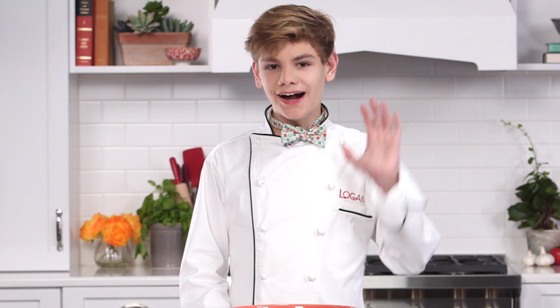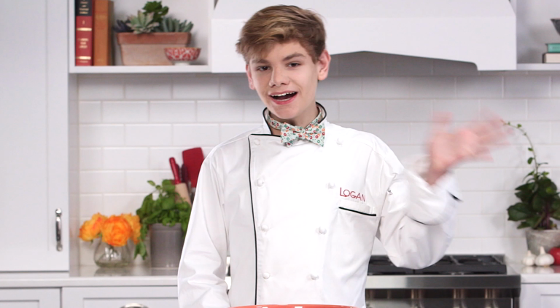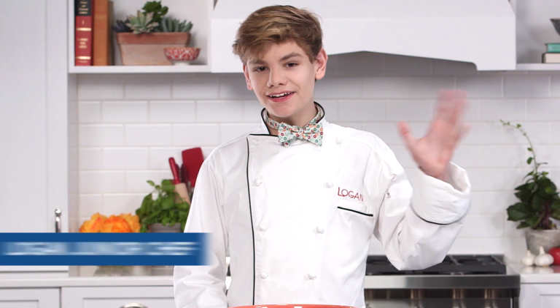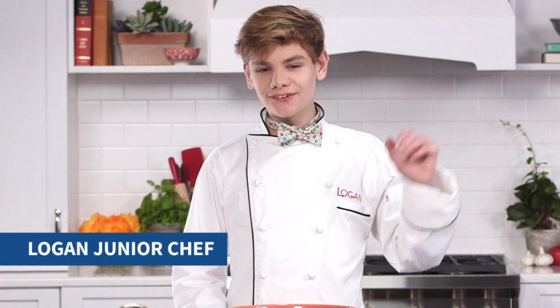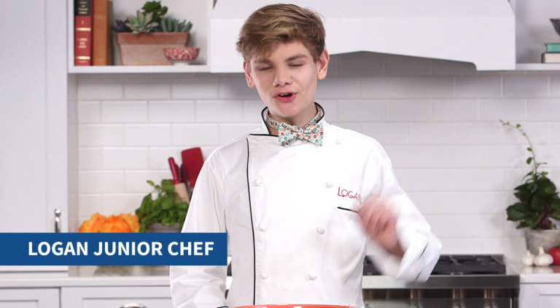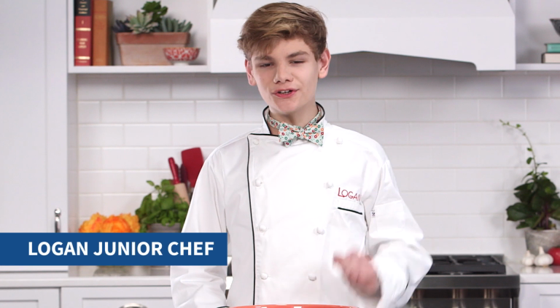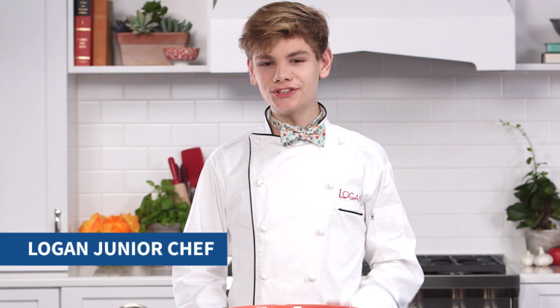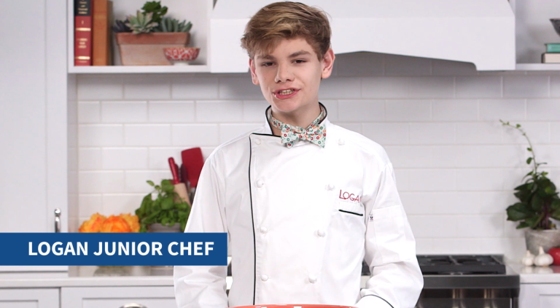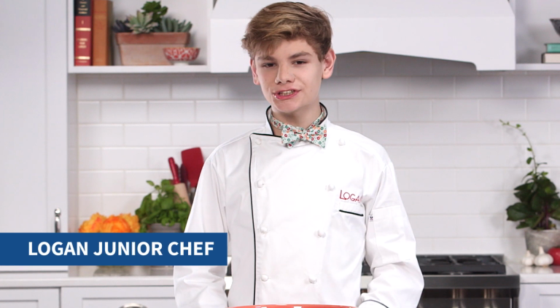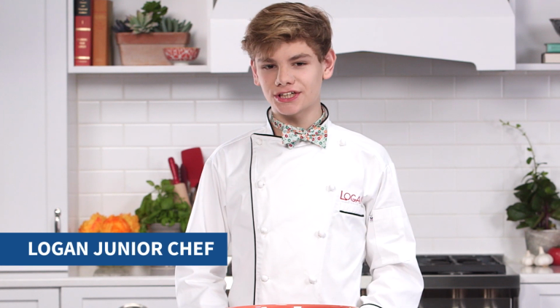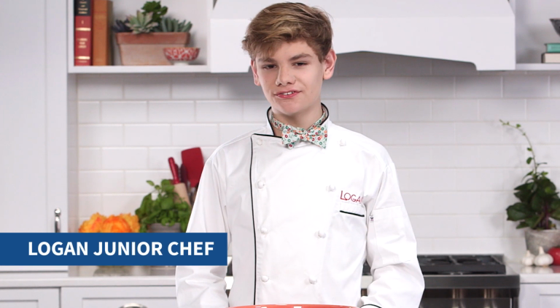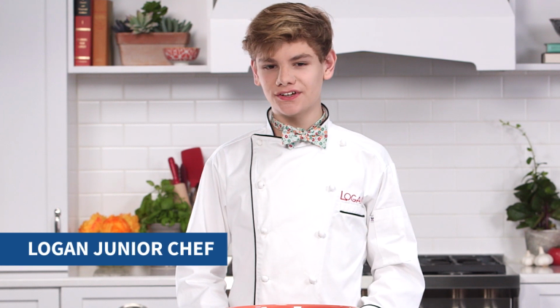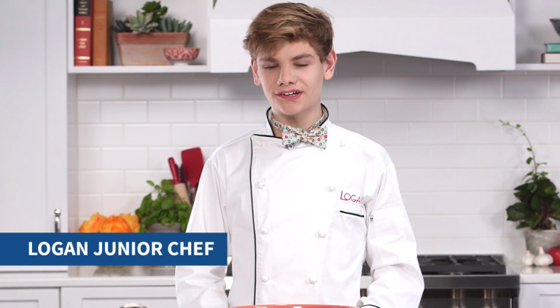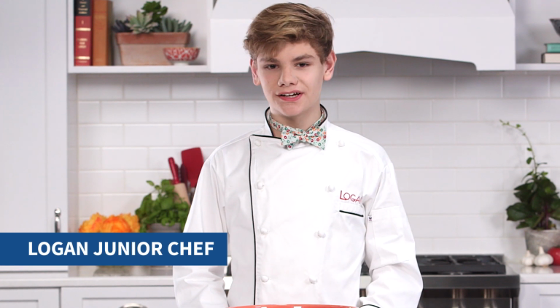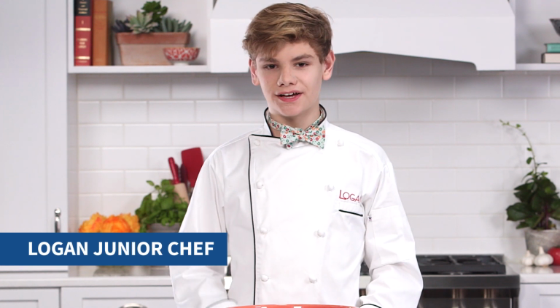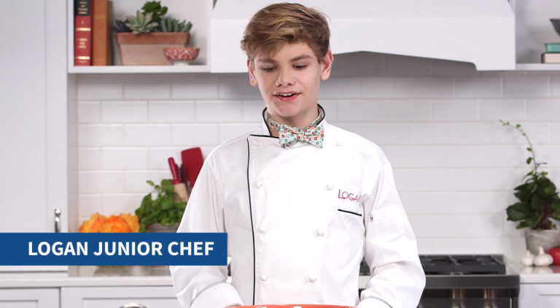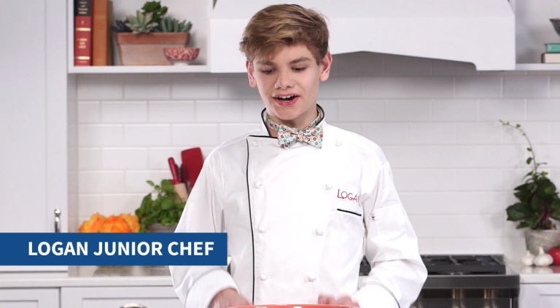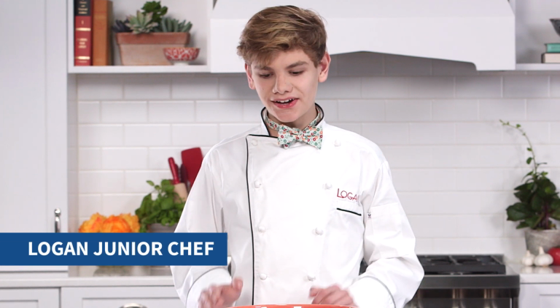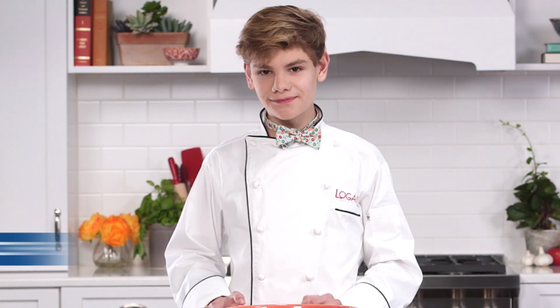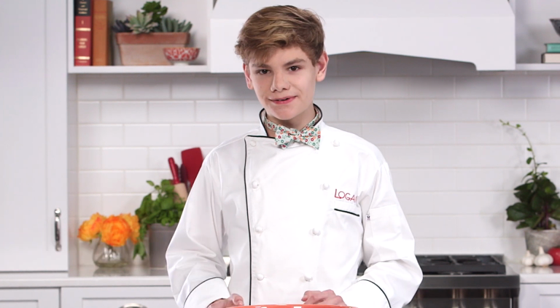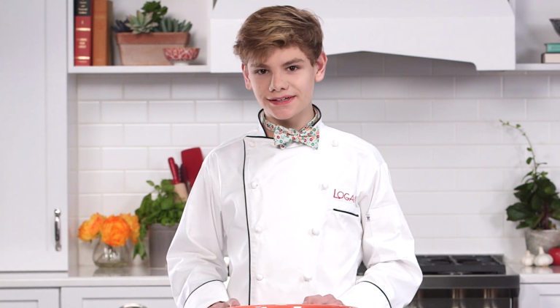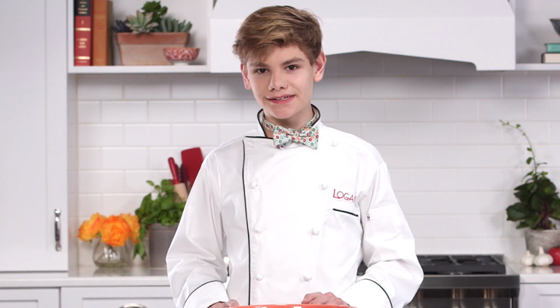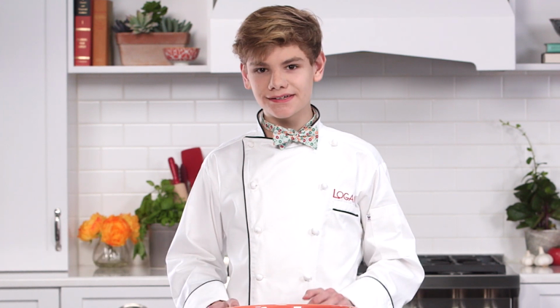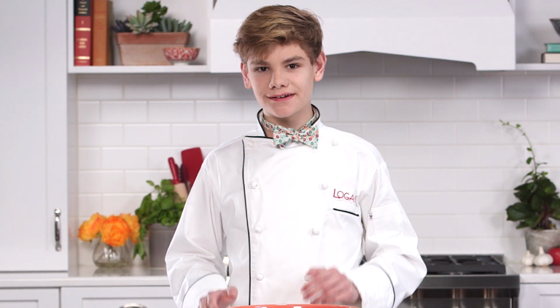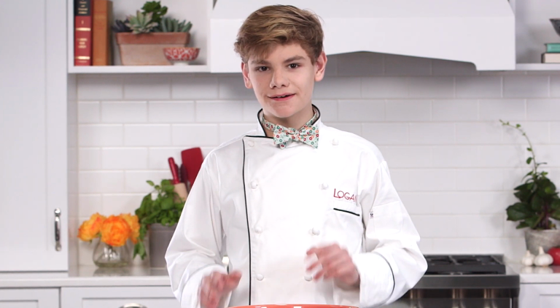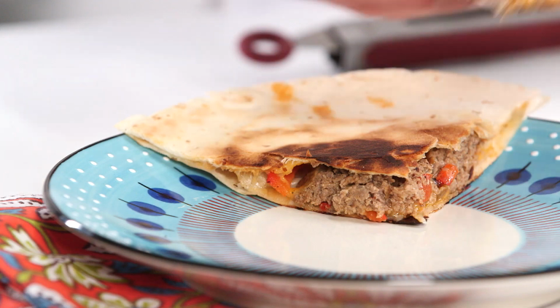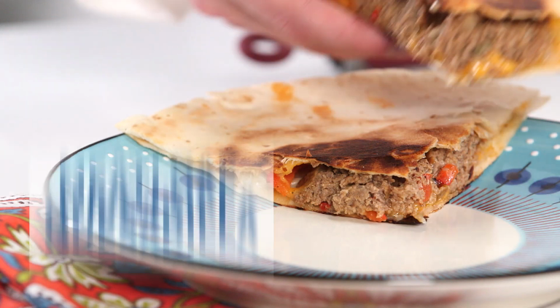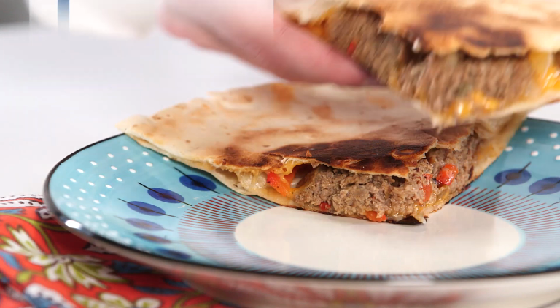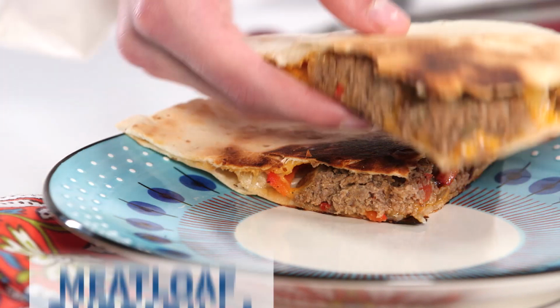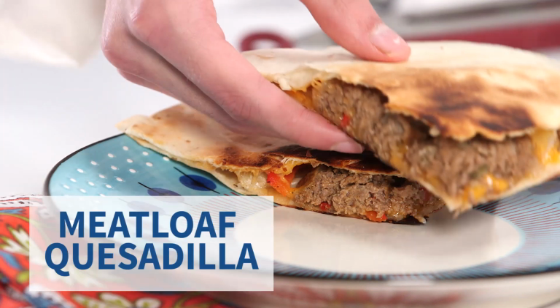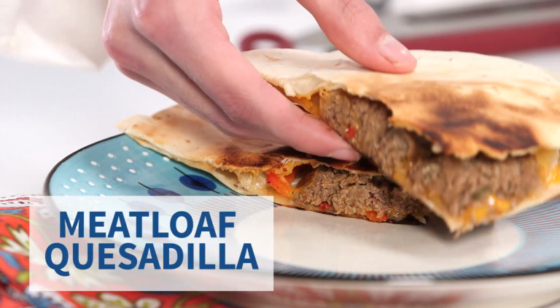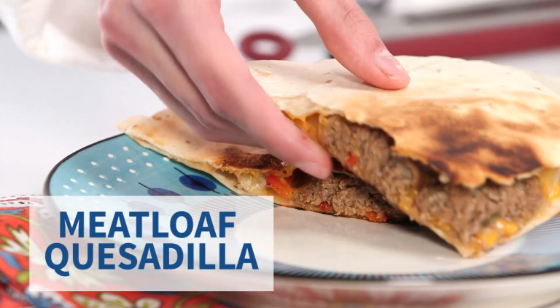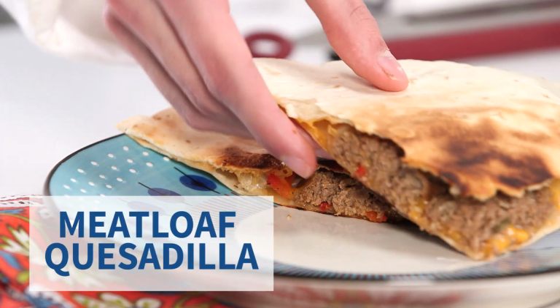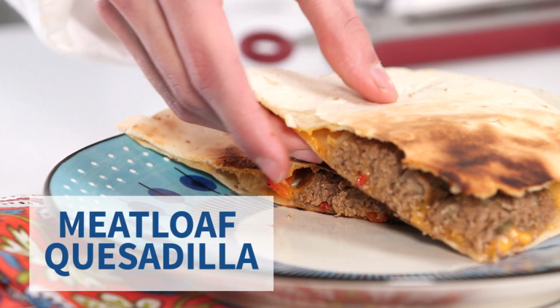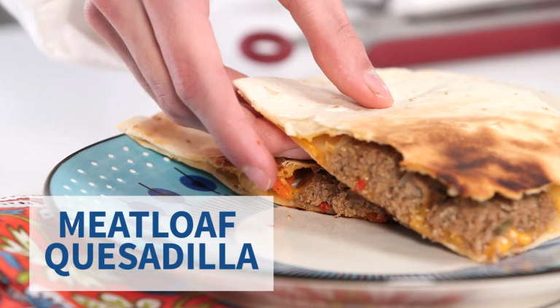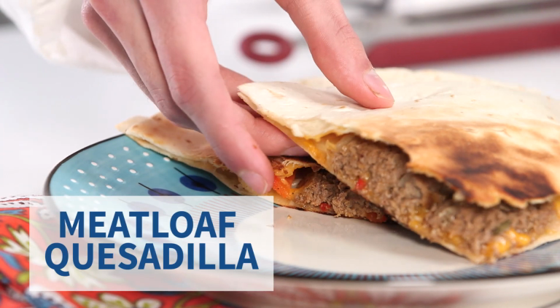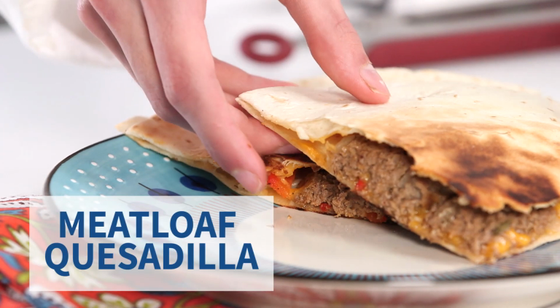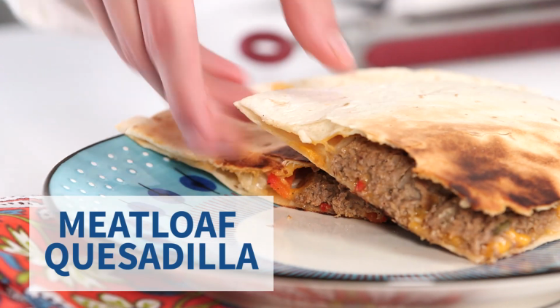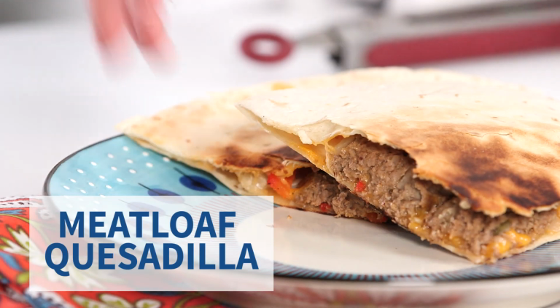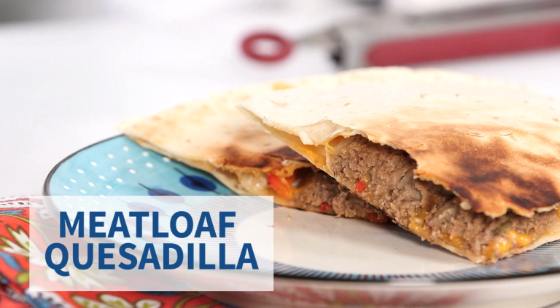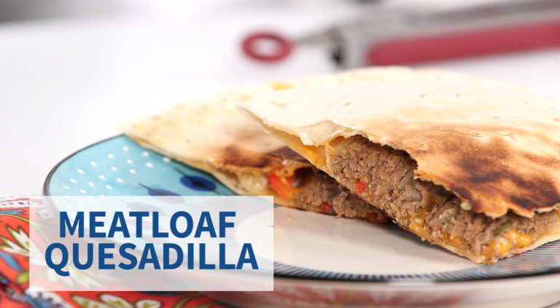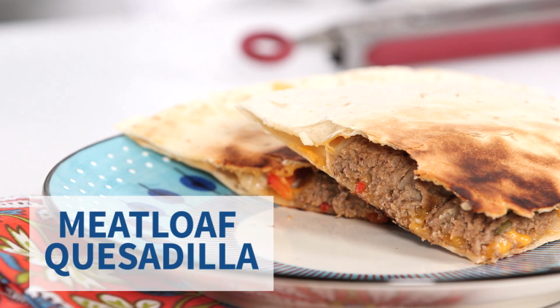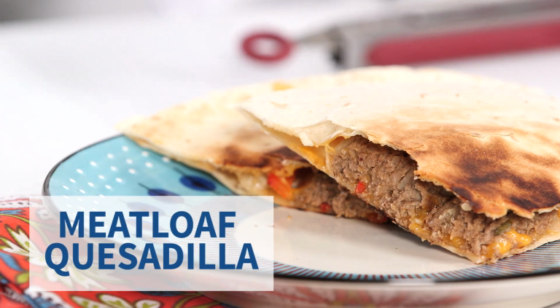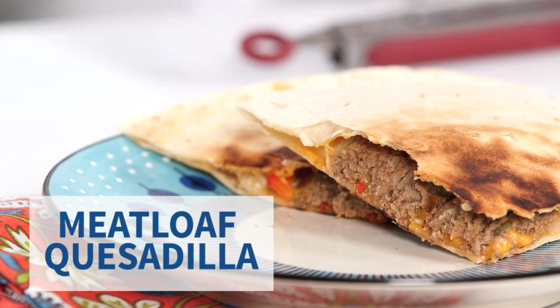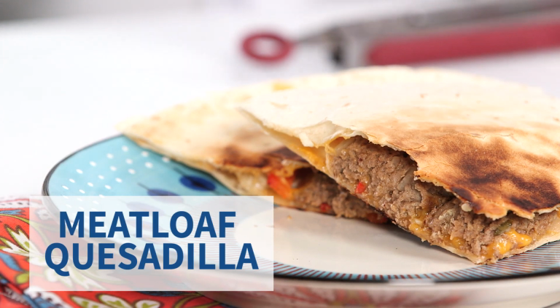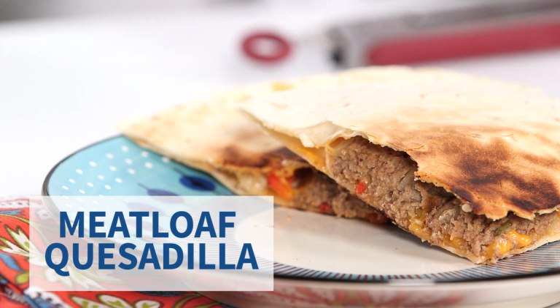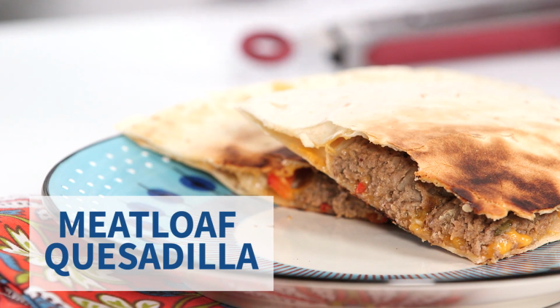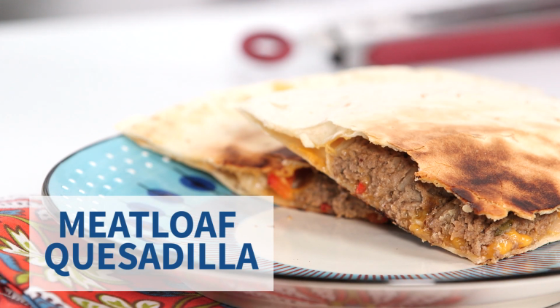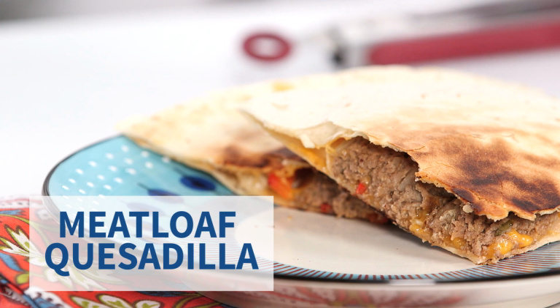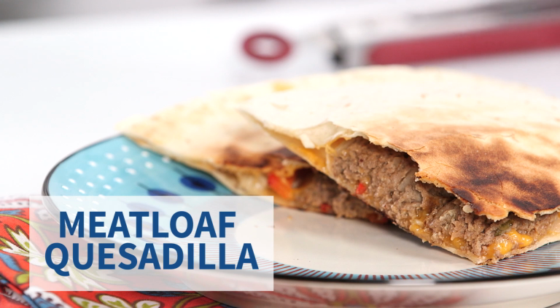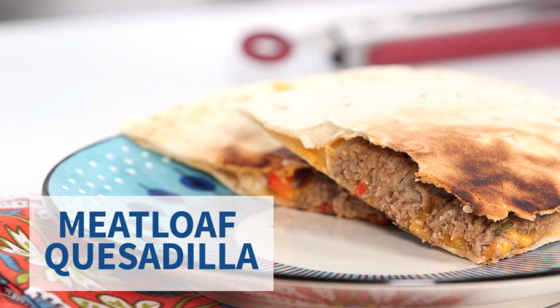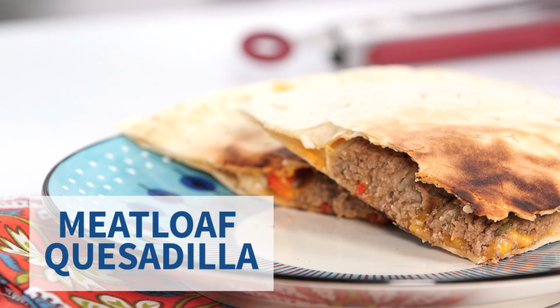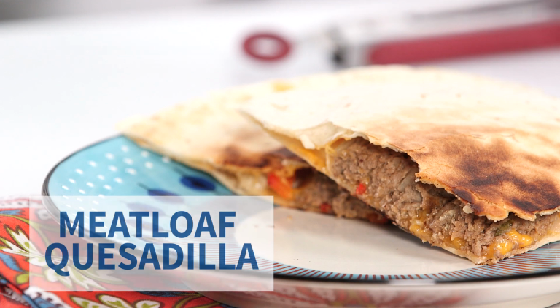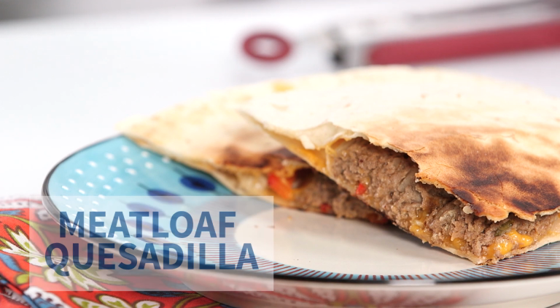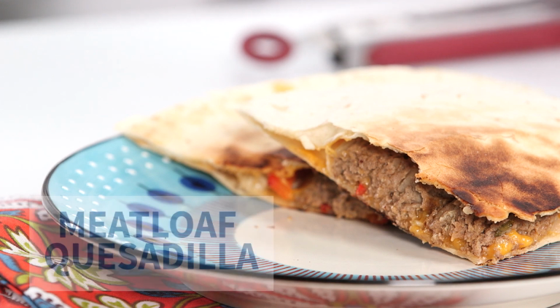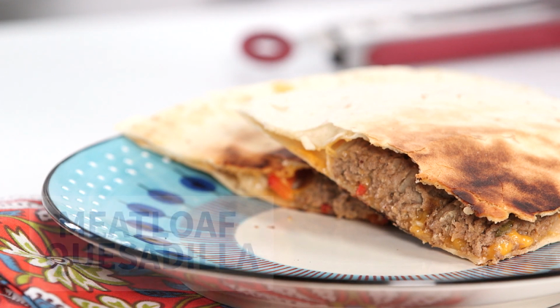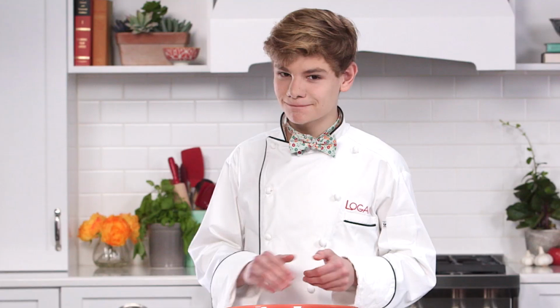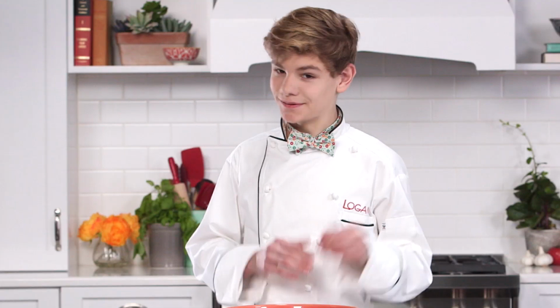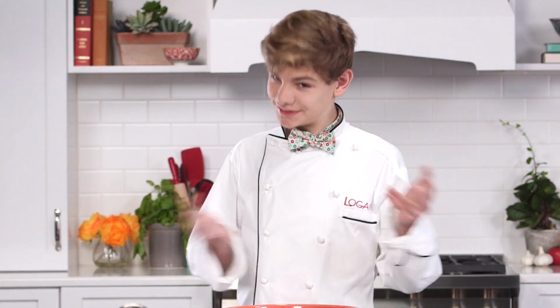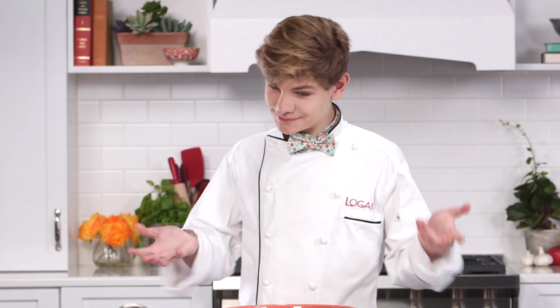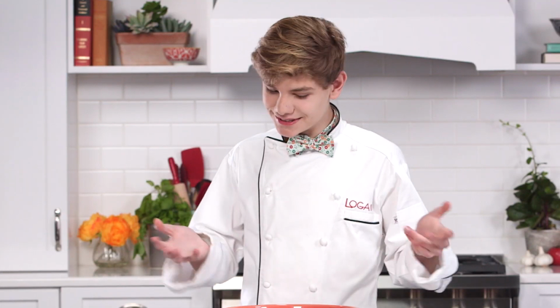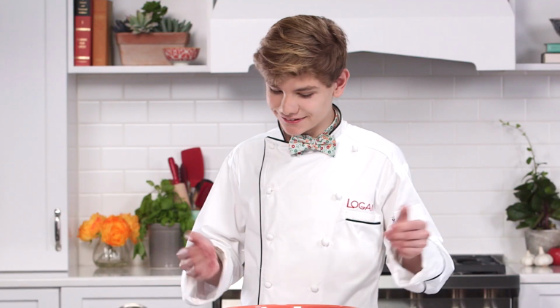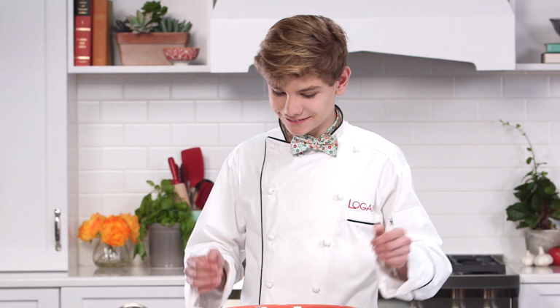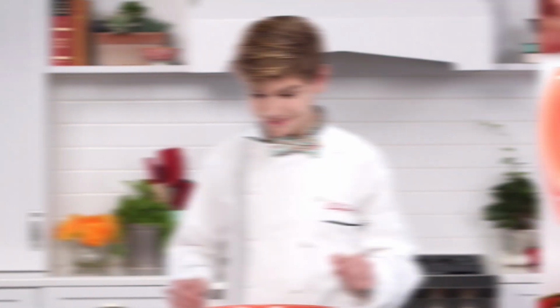Hi, Logan Jr. Chef here, and I am making my meatloaf quesadilla. So the first thing in the meatloaf quesadilla is the meatloaf.